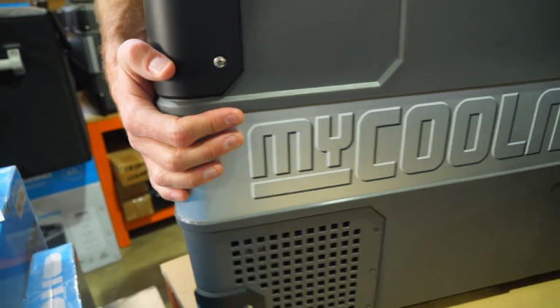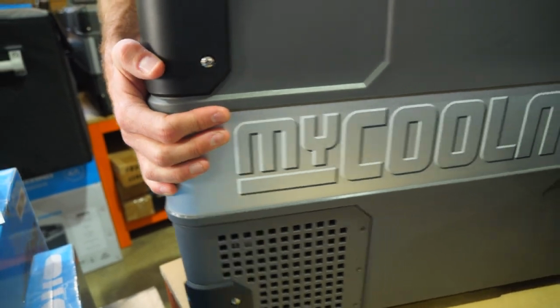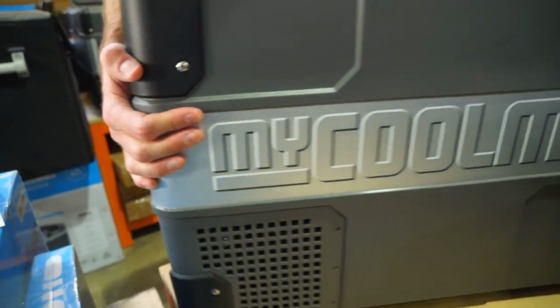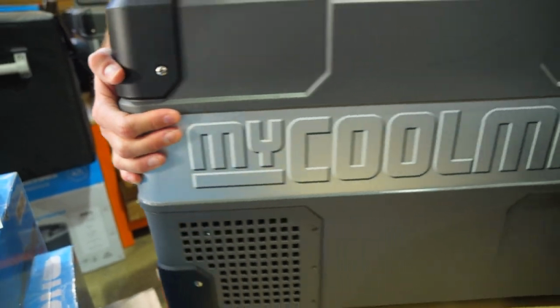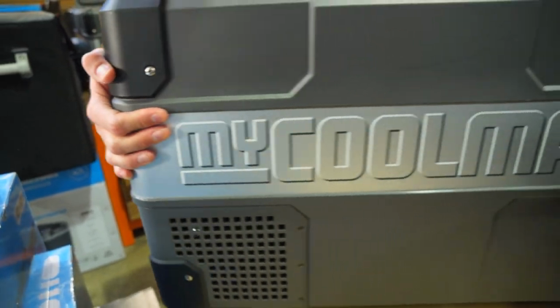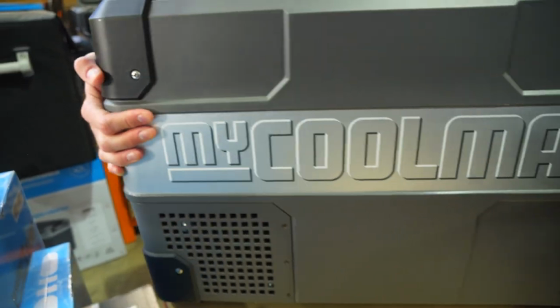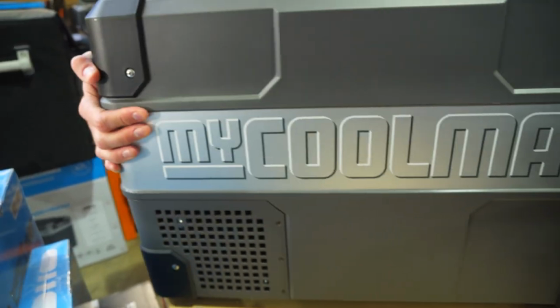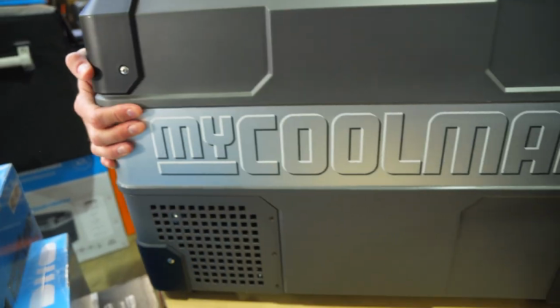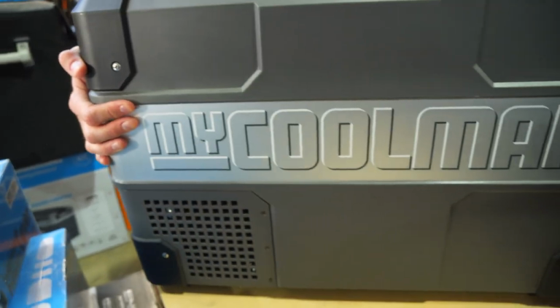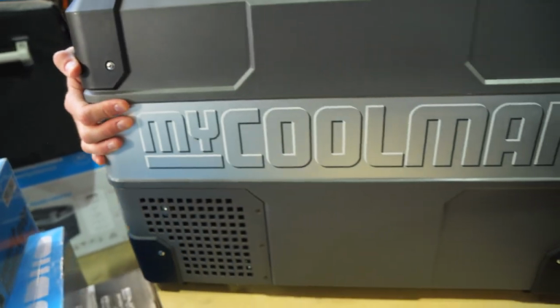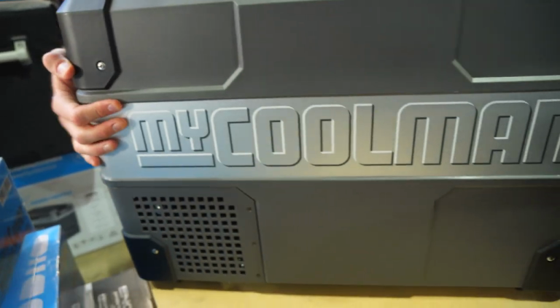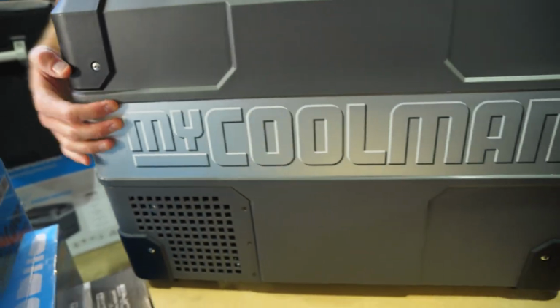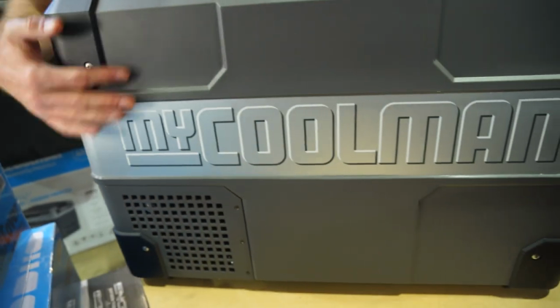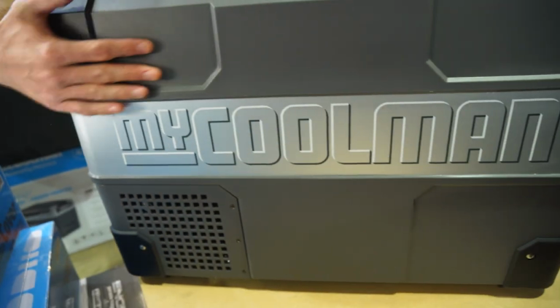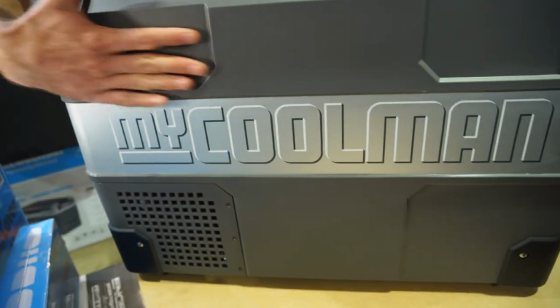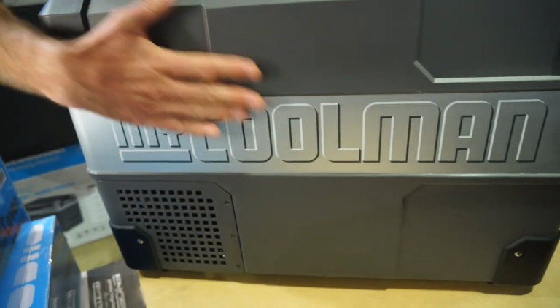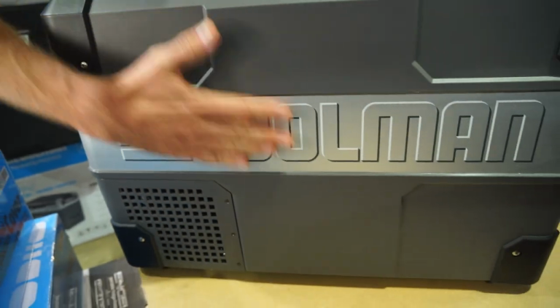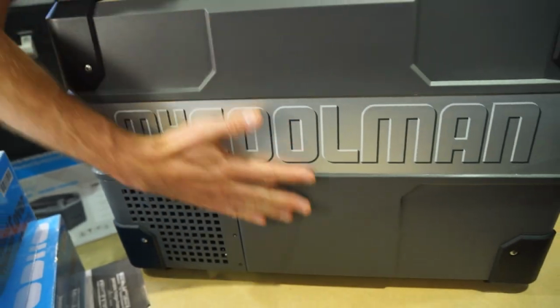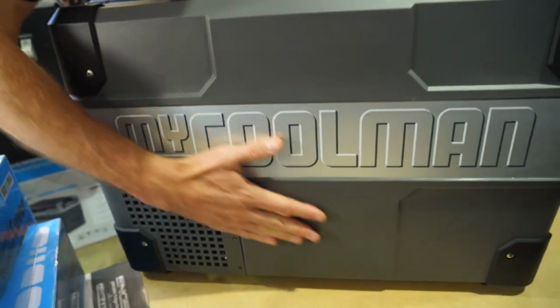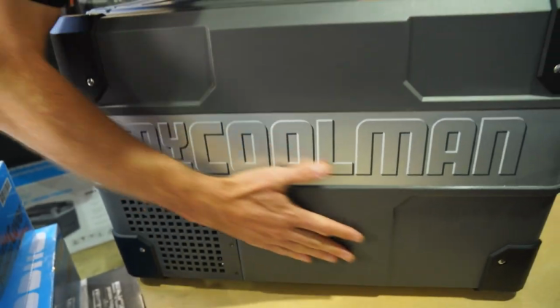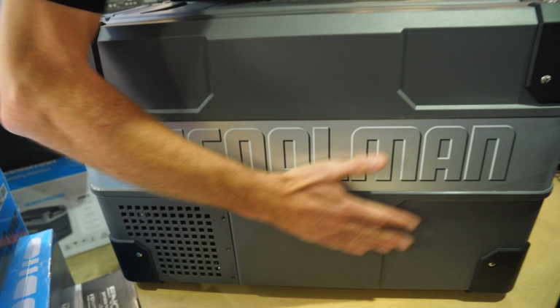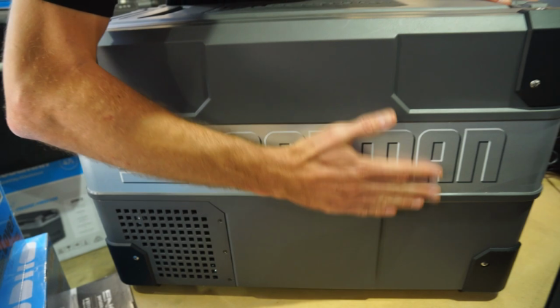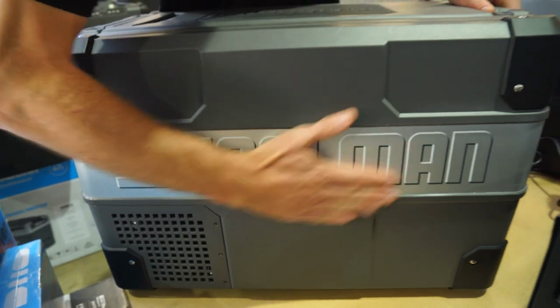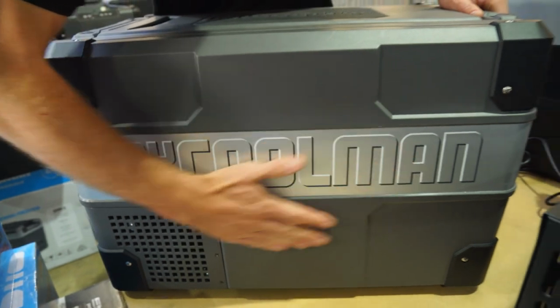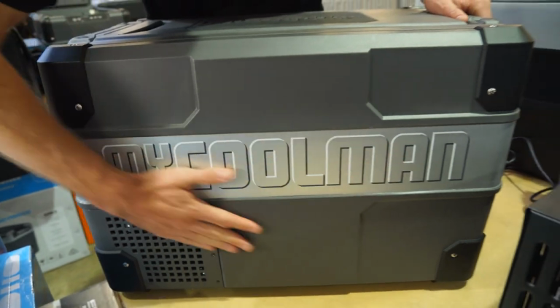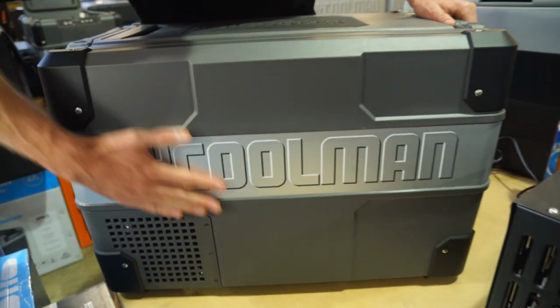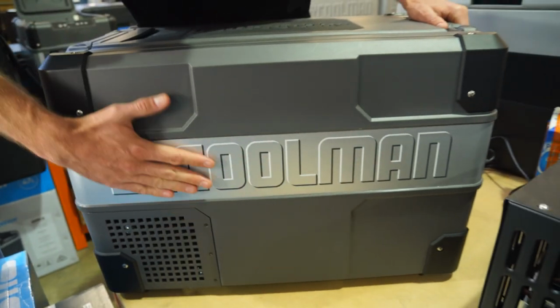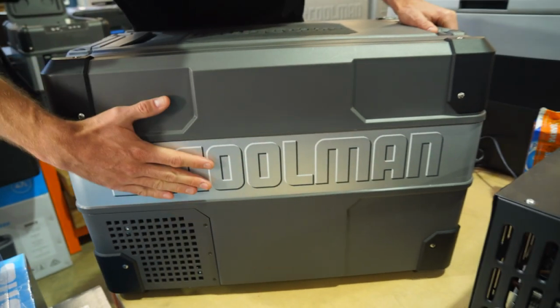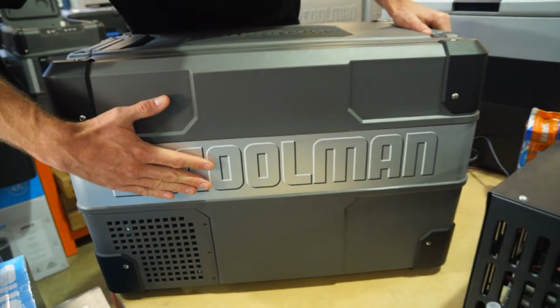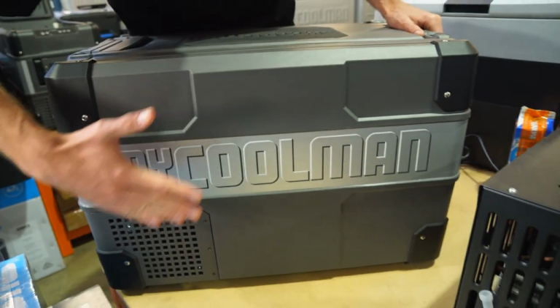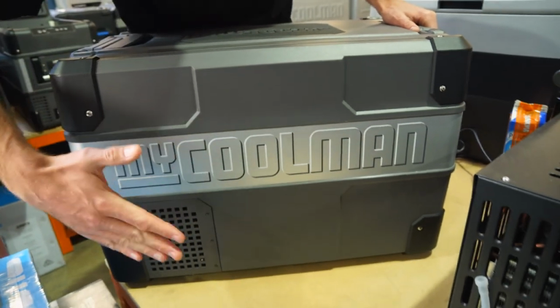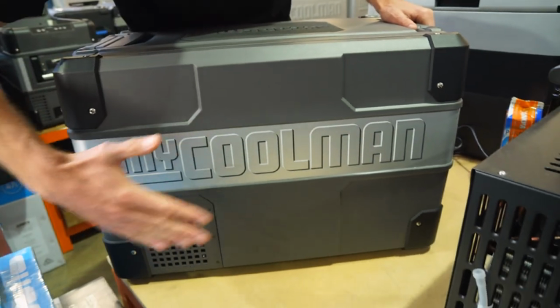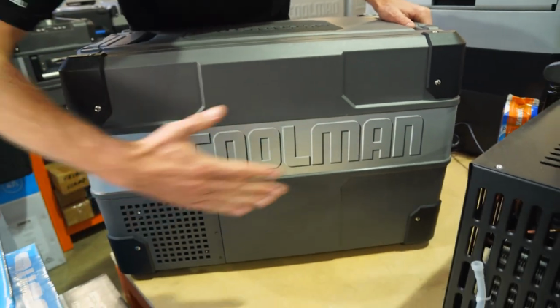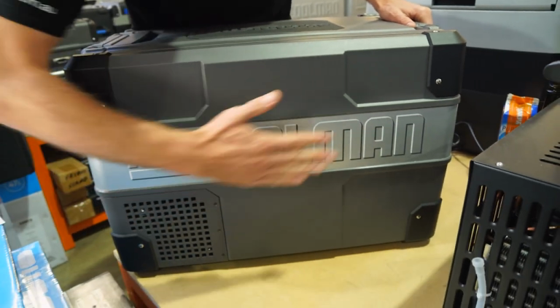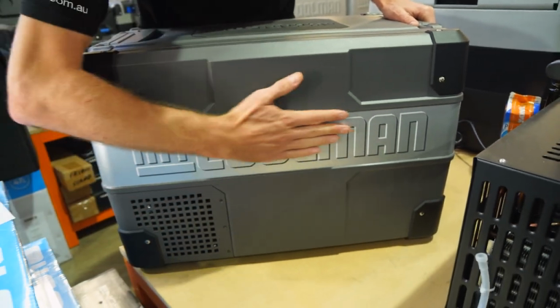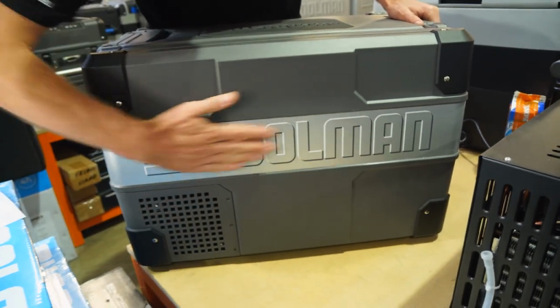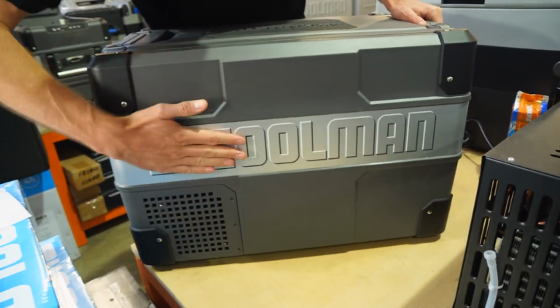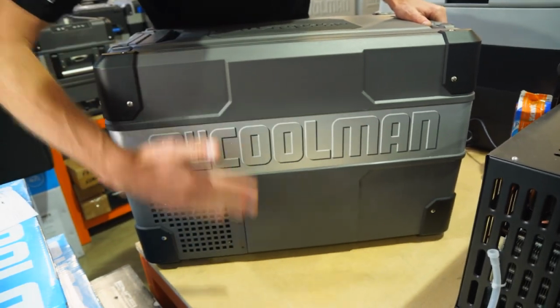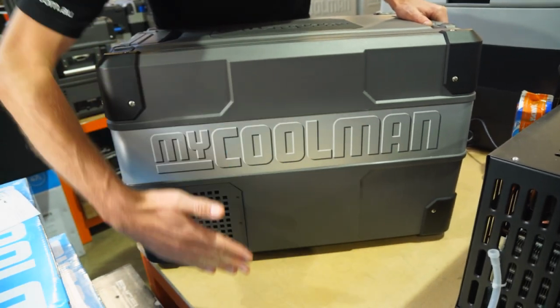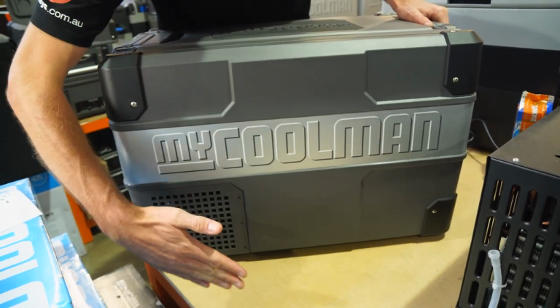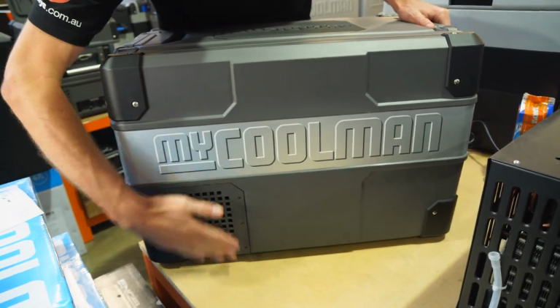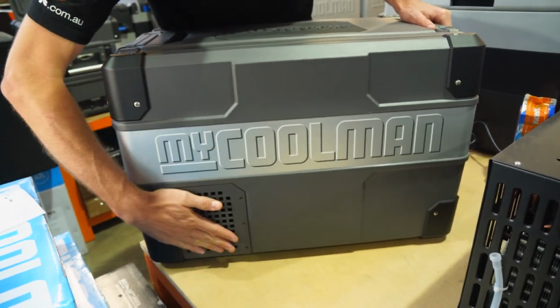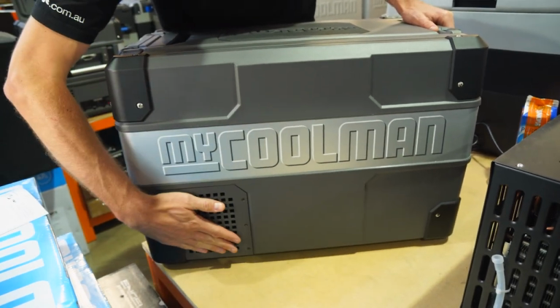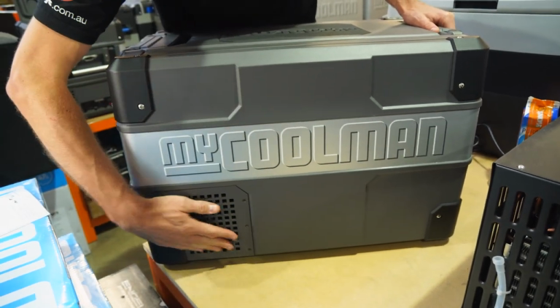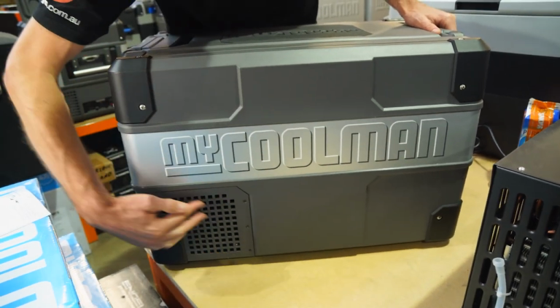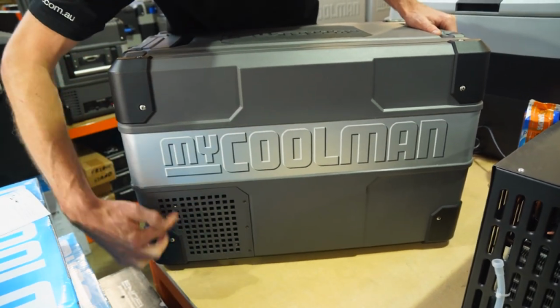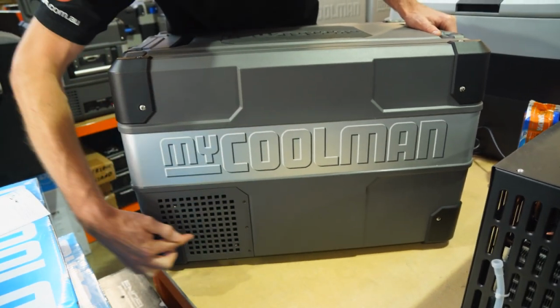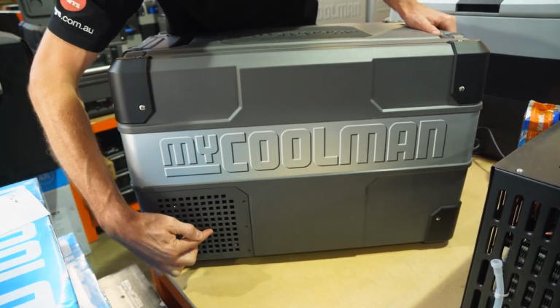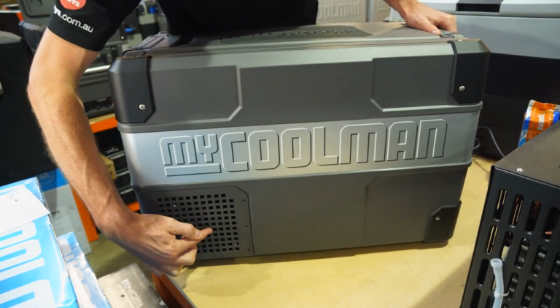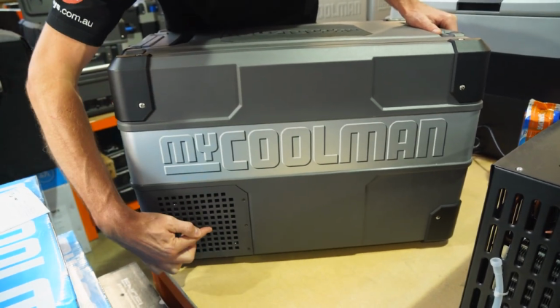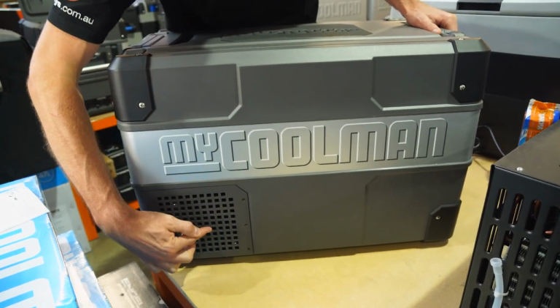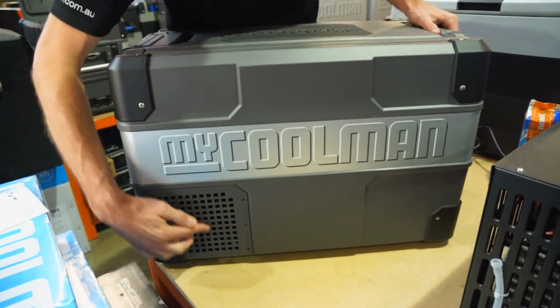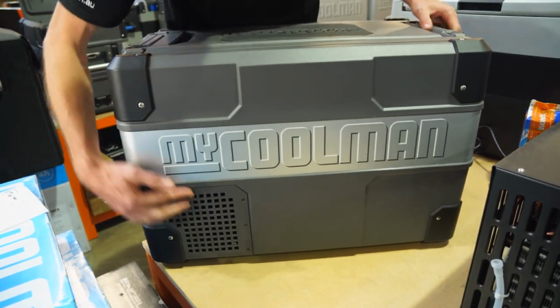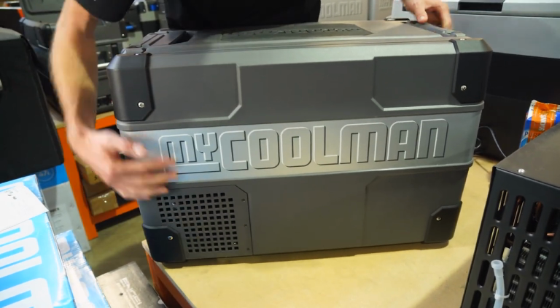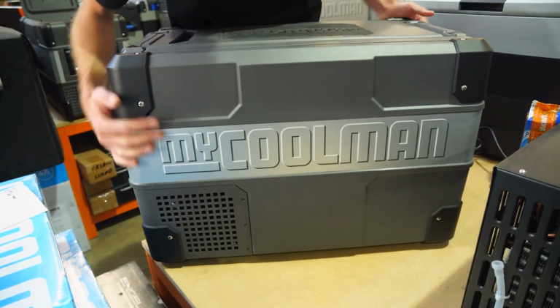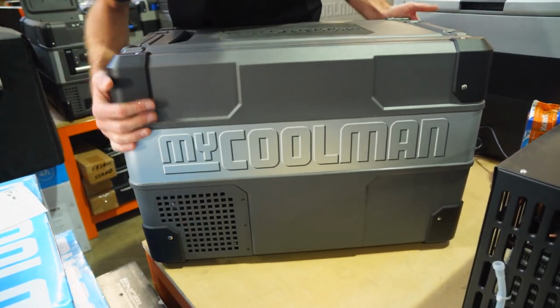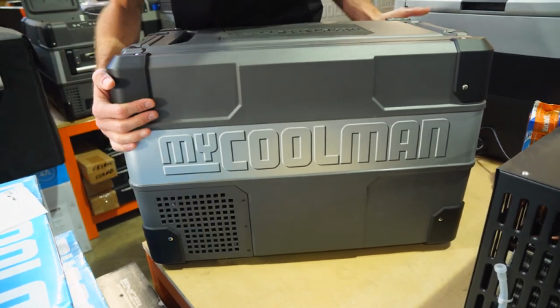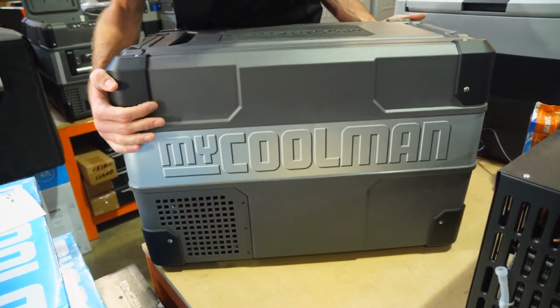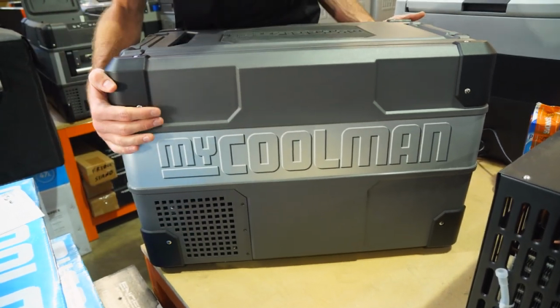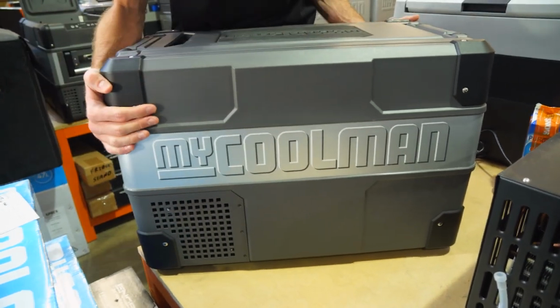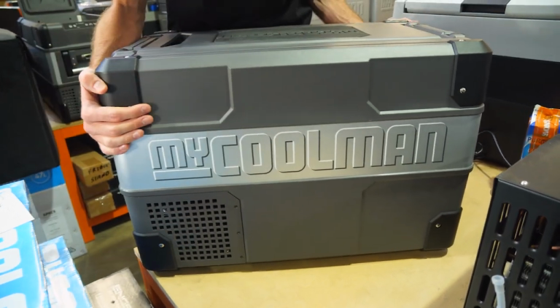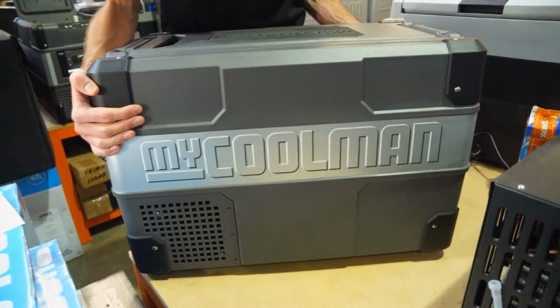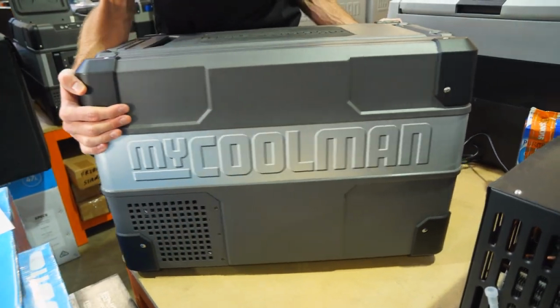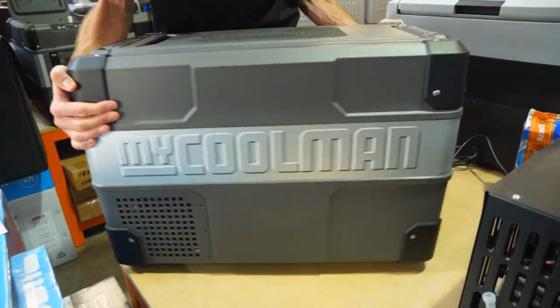Continuing the tour around the outside — this side doesn't have much to see. You've got that metal panel and the vent here where the compressor sits in the bottom.